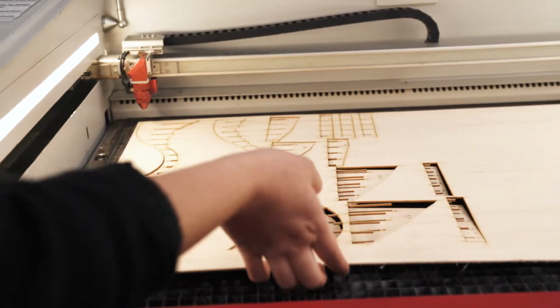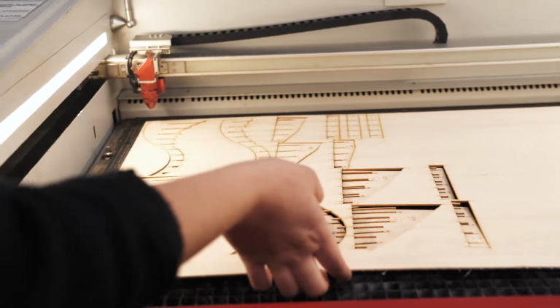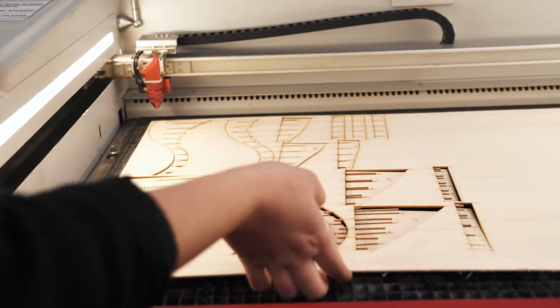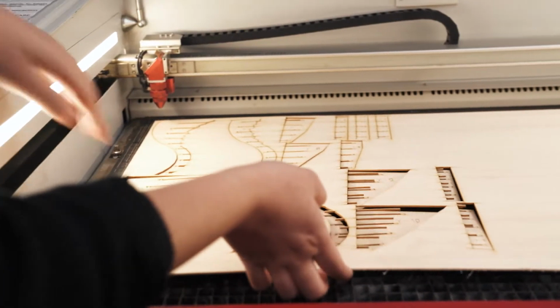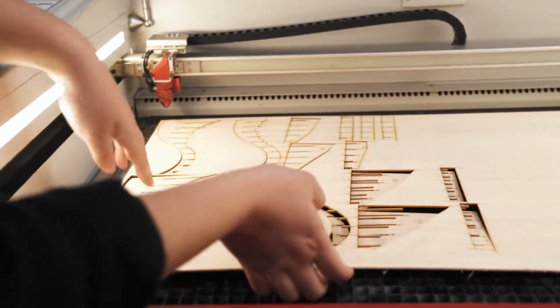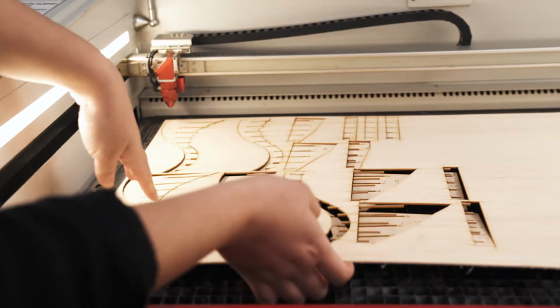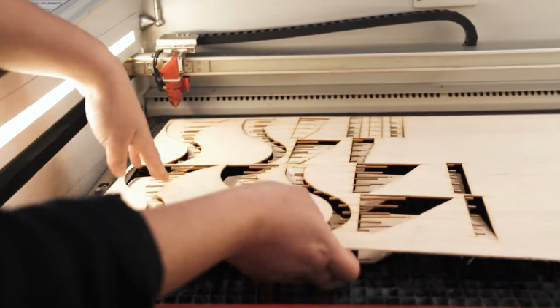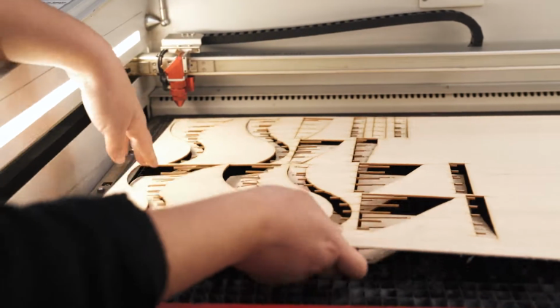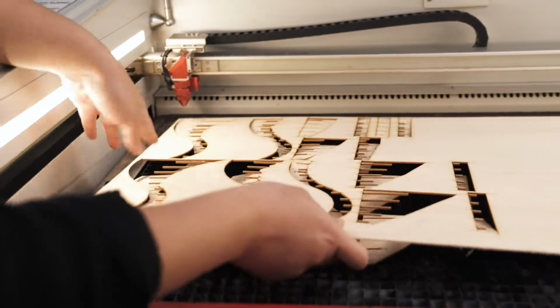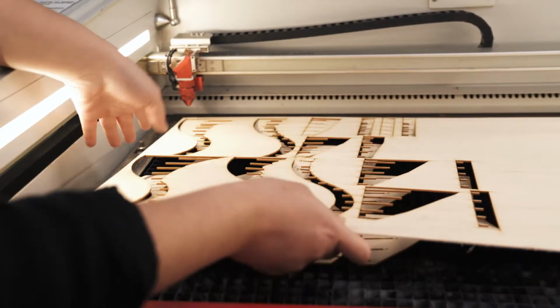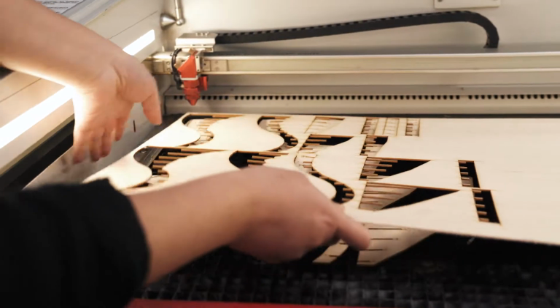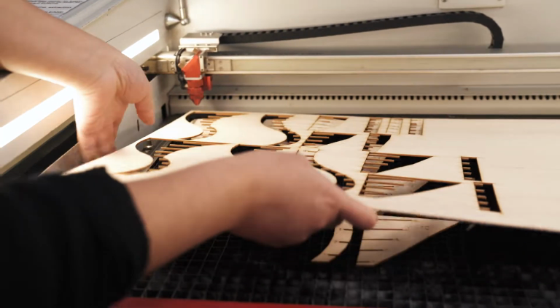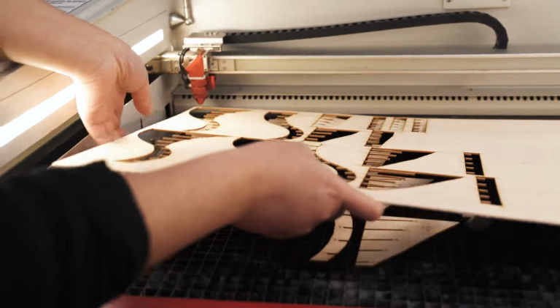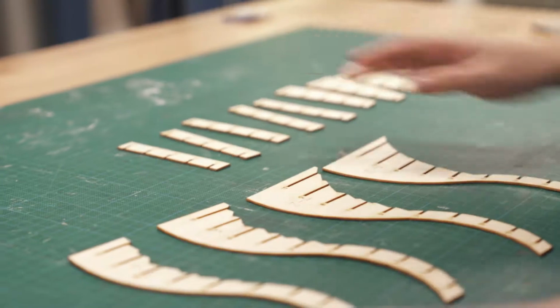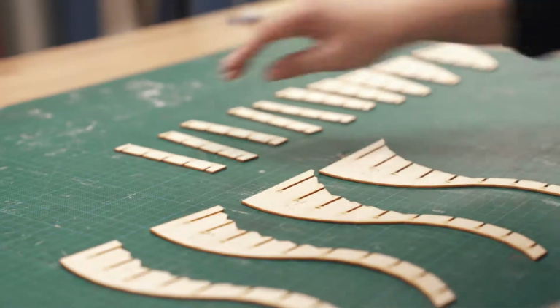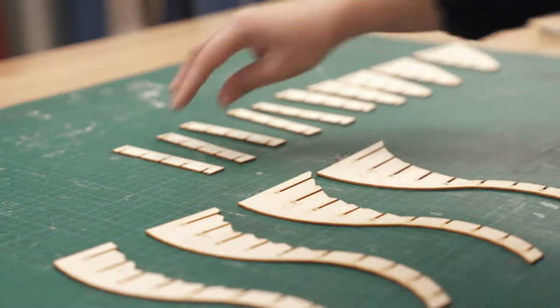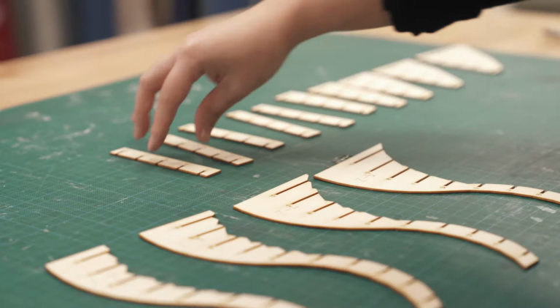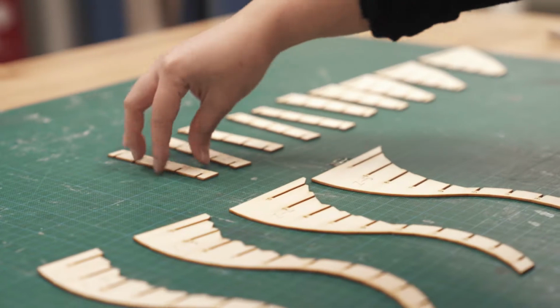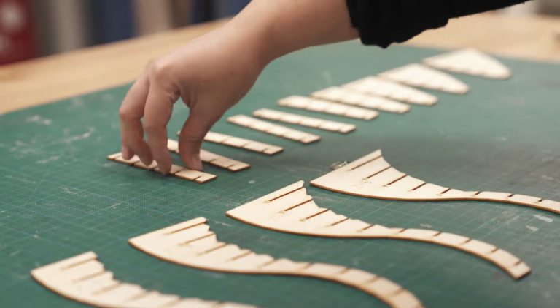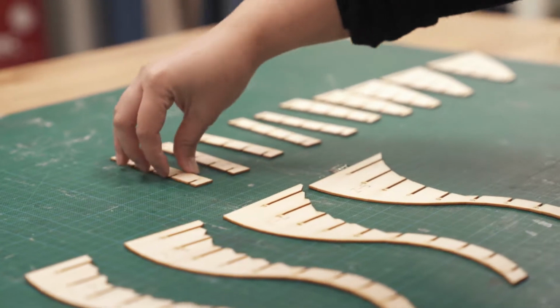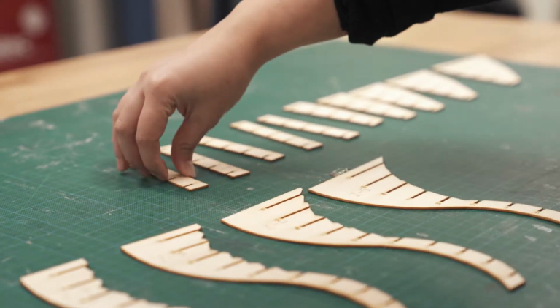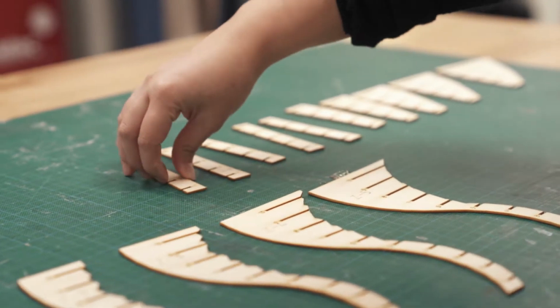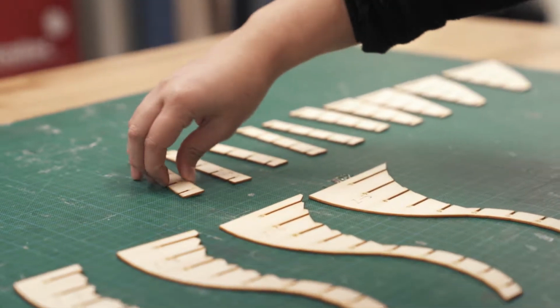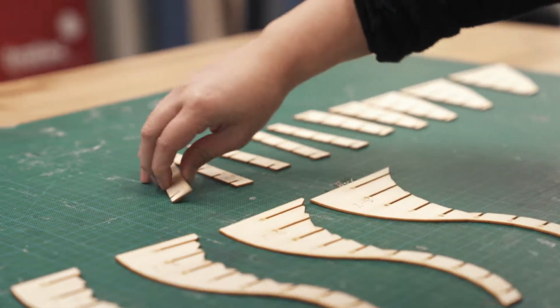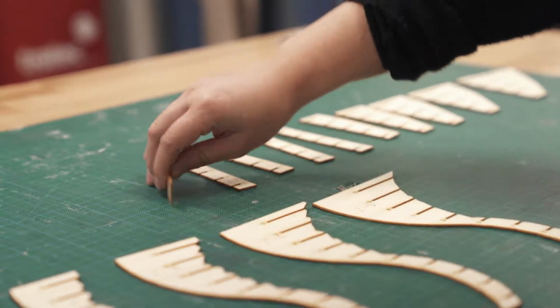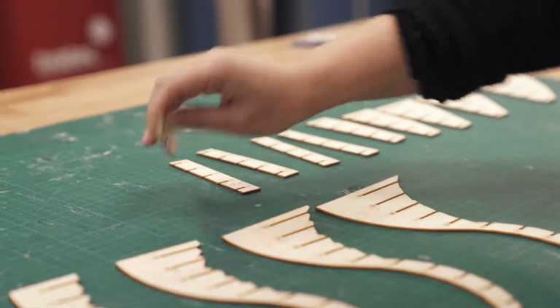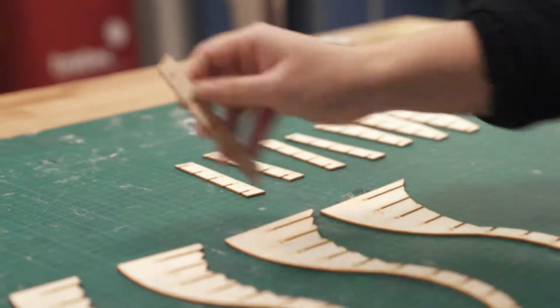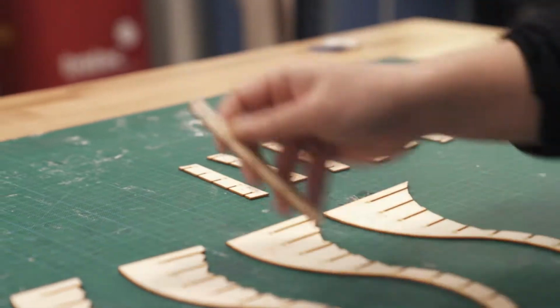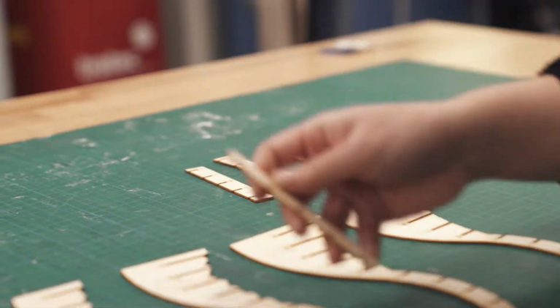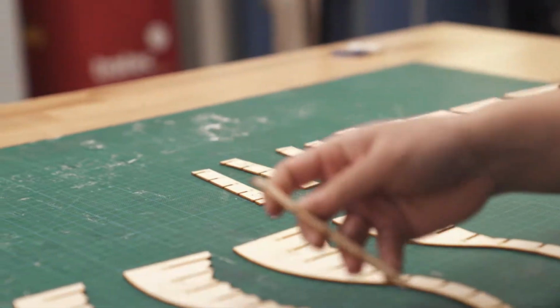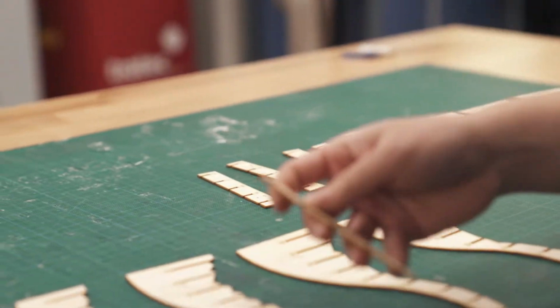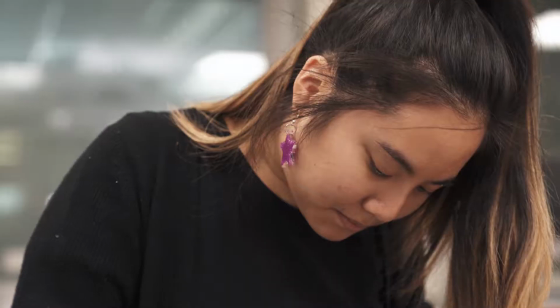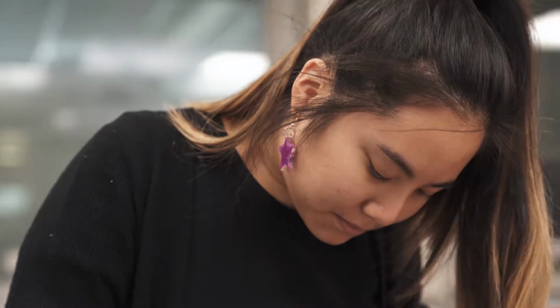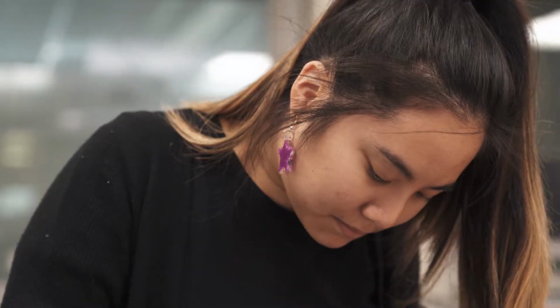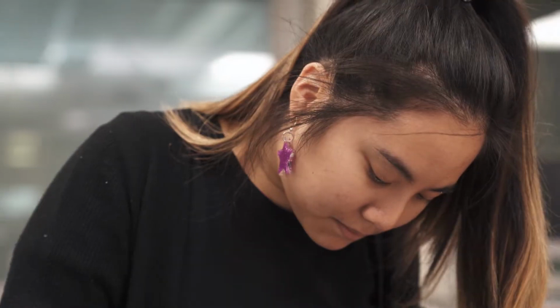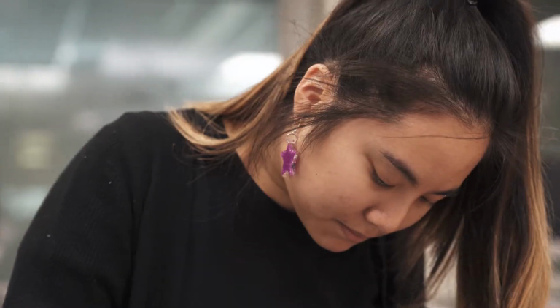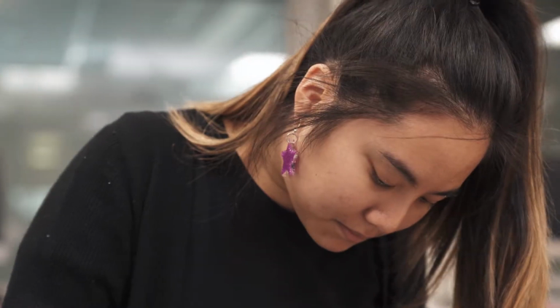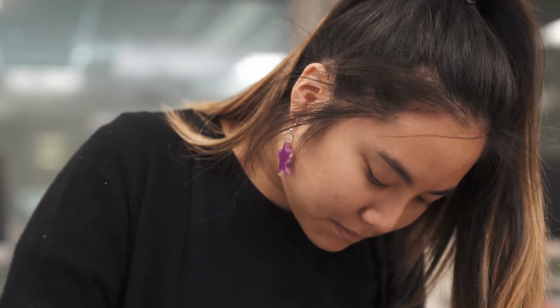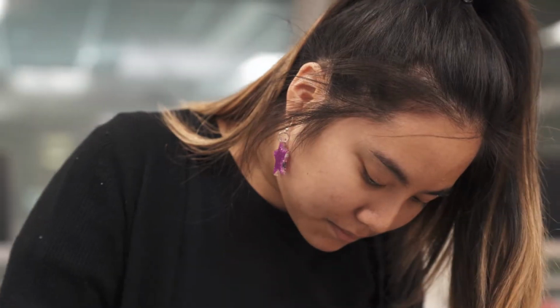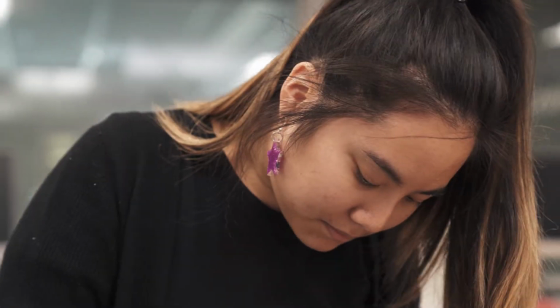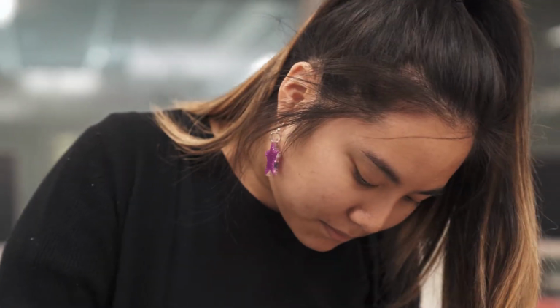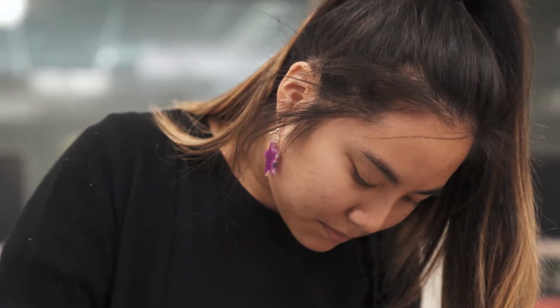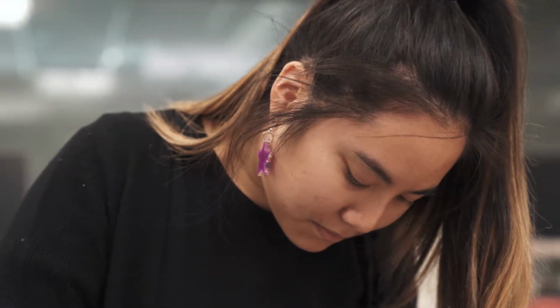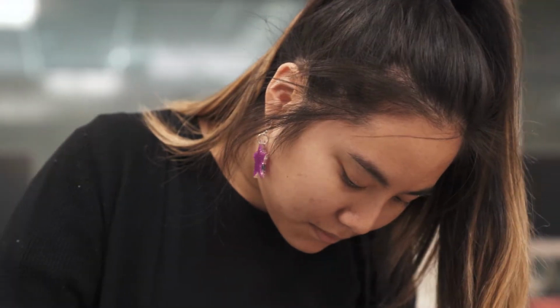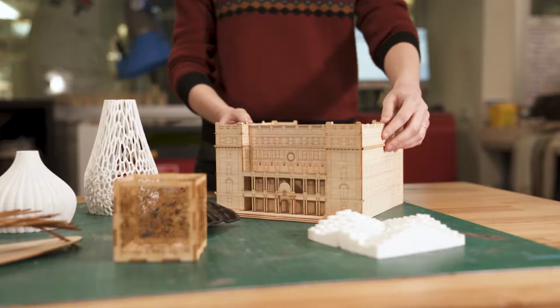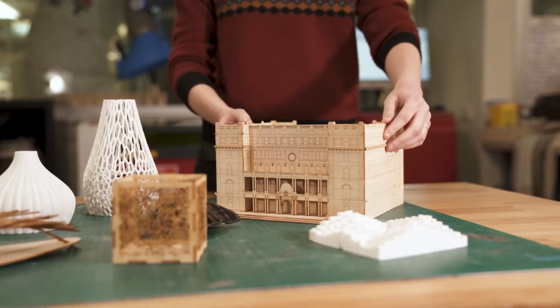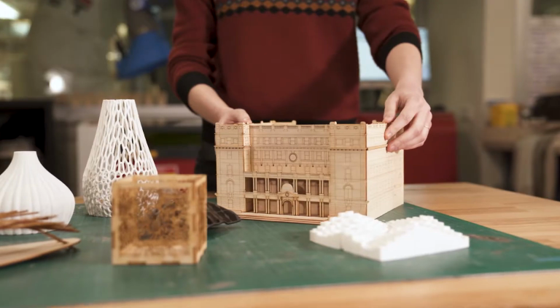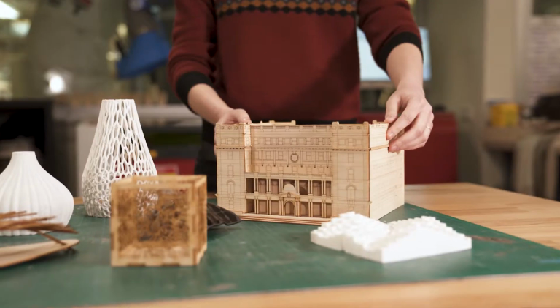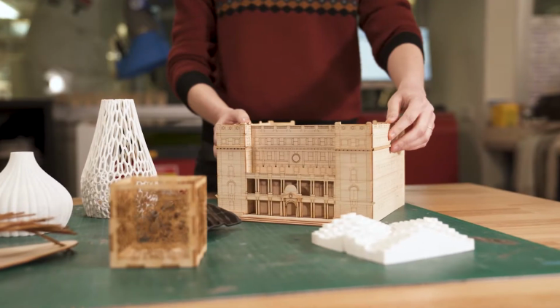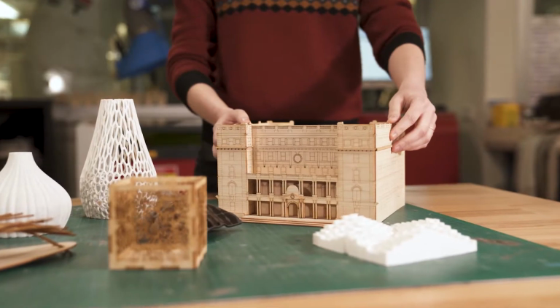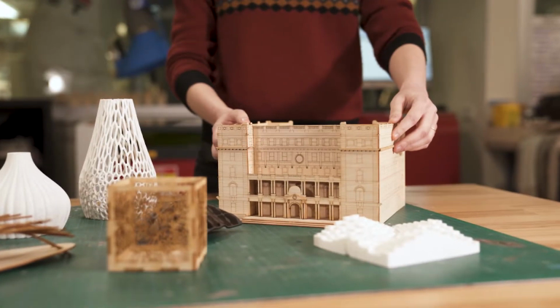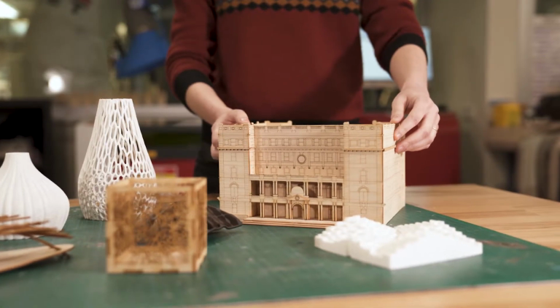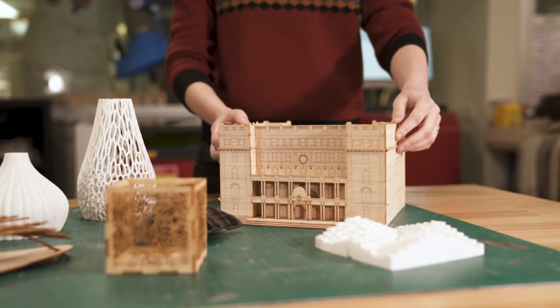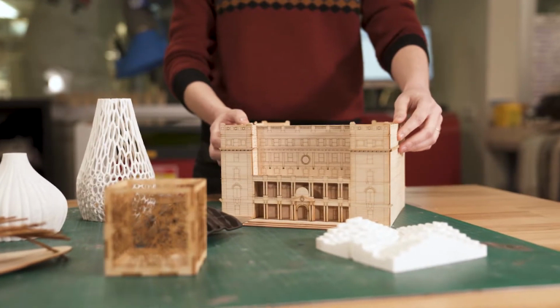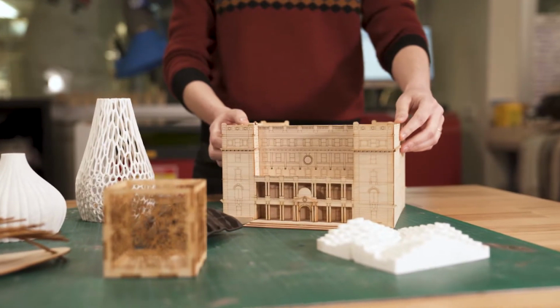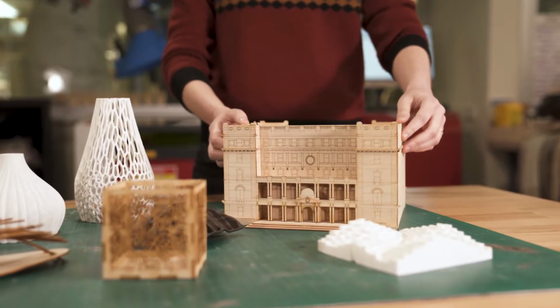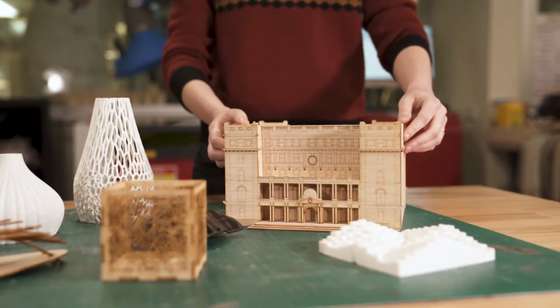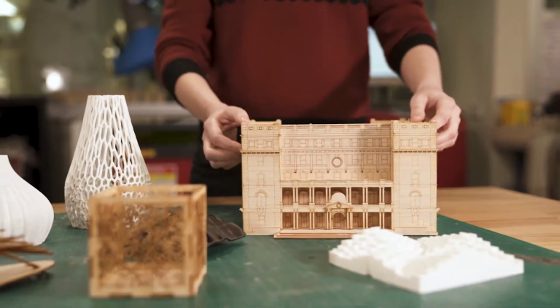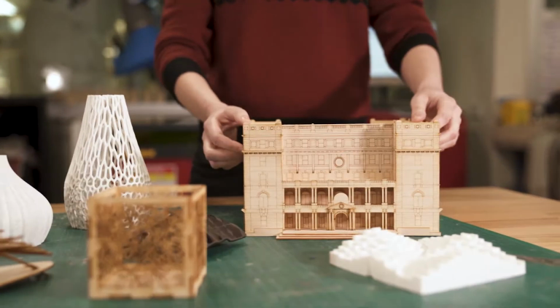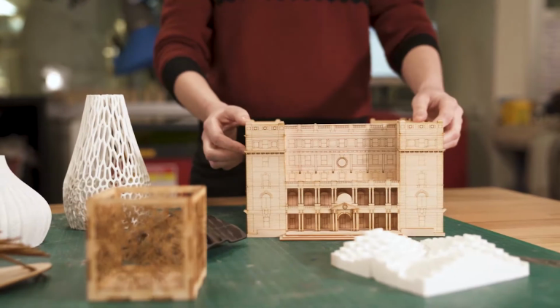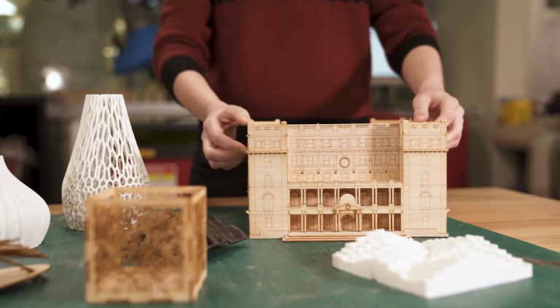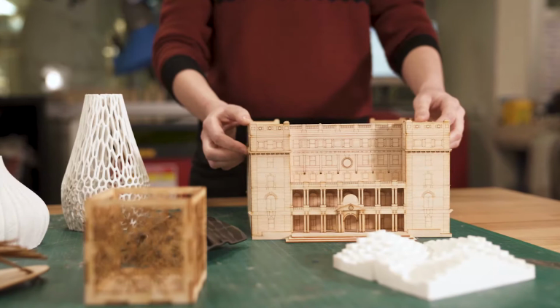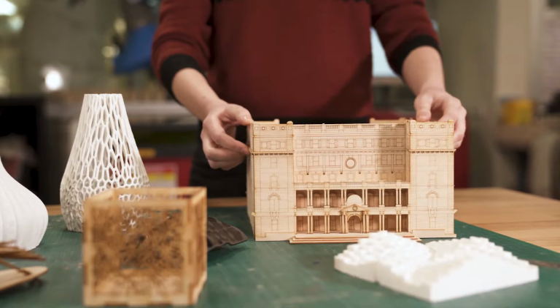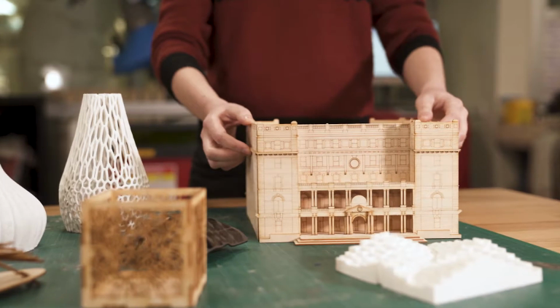Our students use the laser cutters to create models of buildings, packaging for product designs, graphics for presentations and much more.